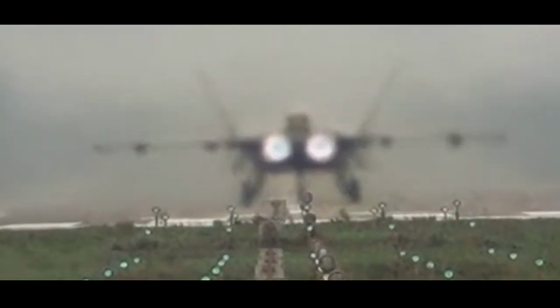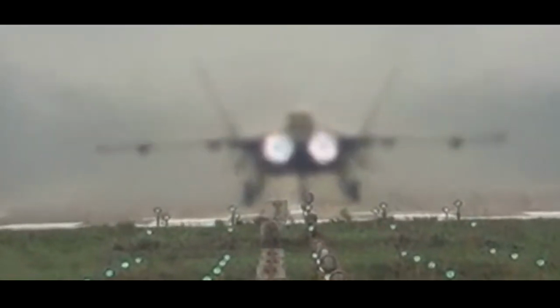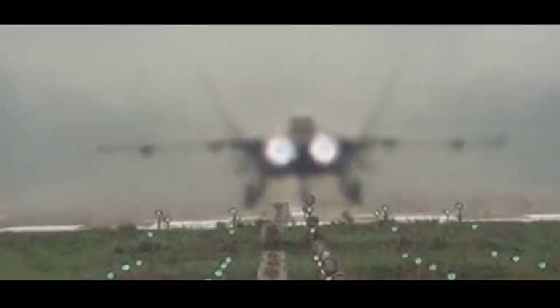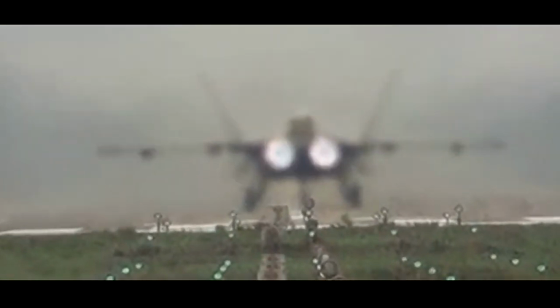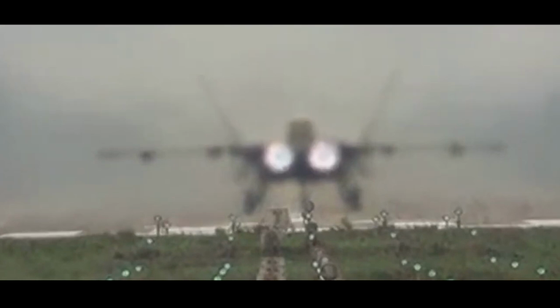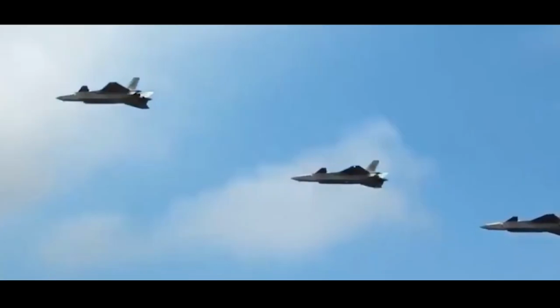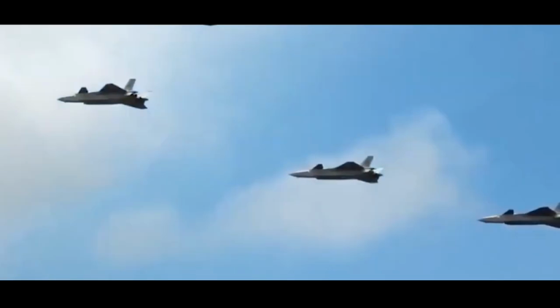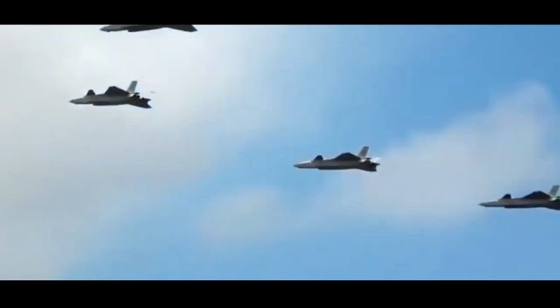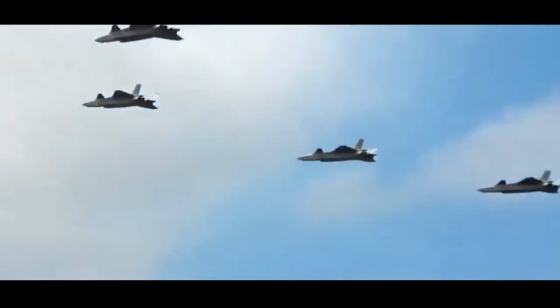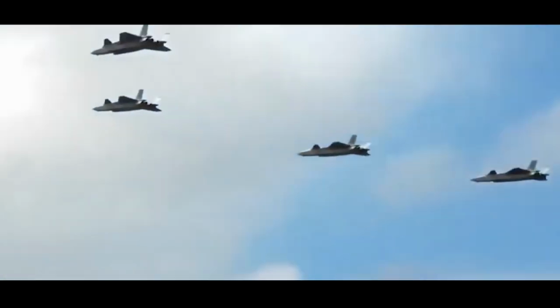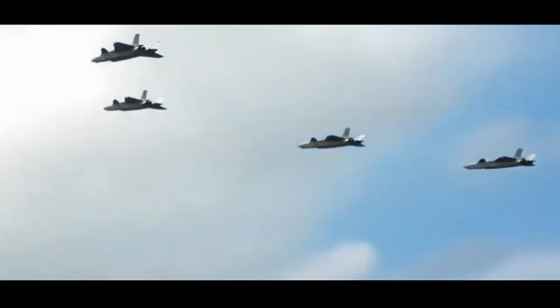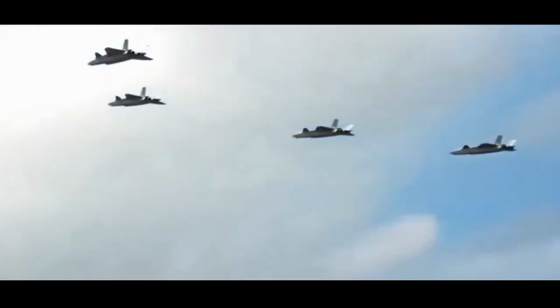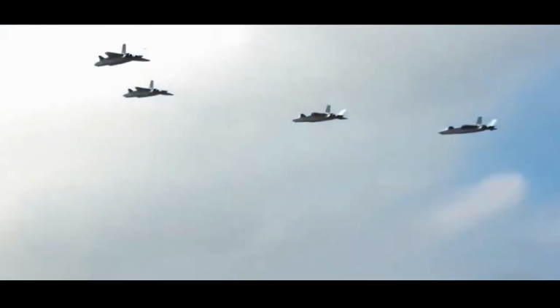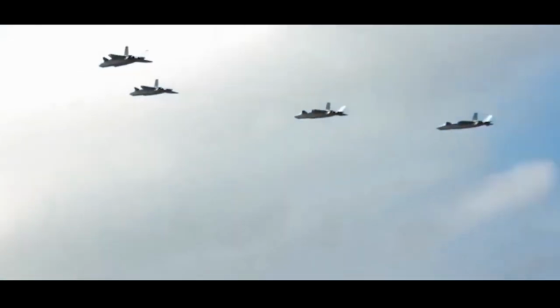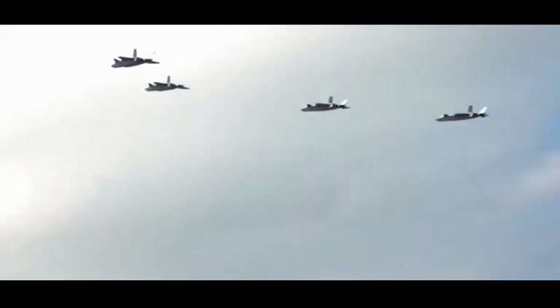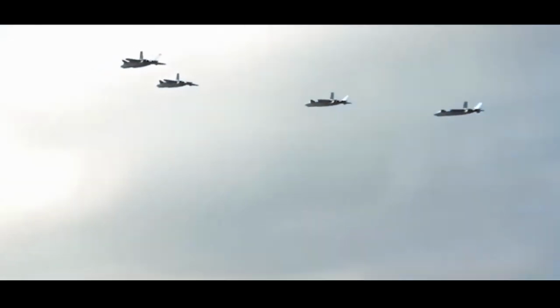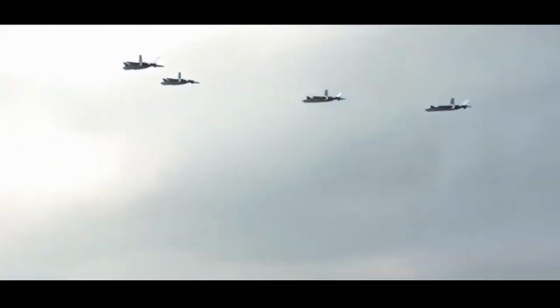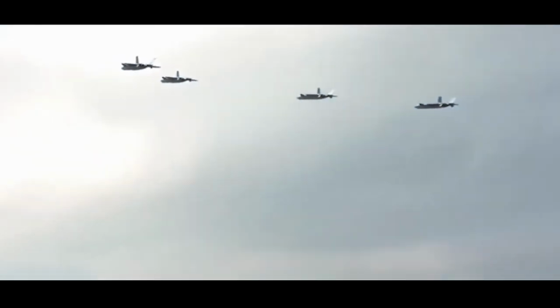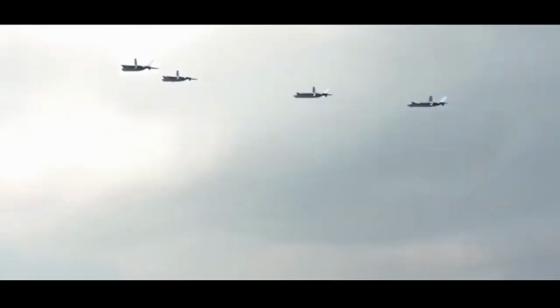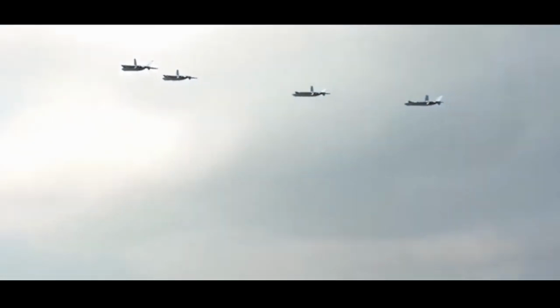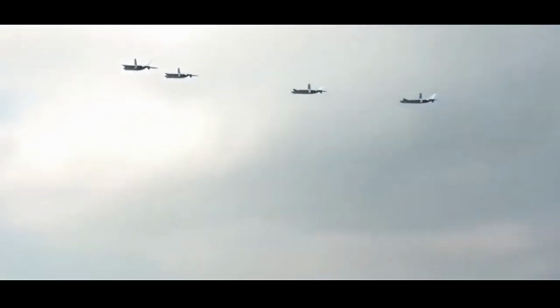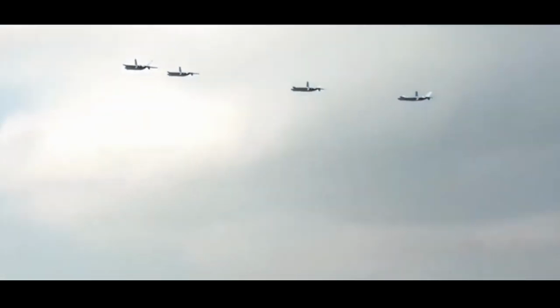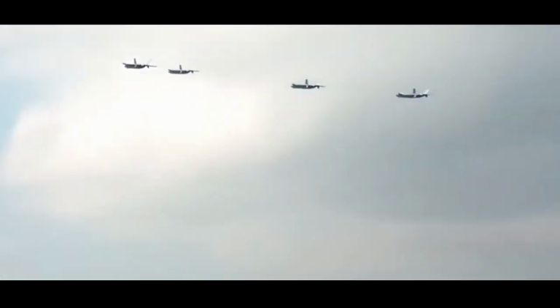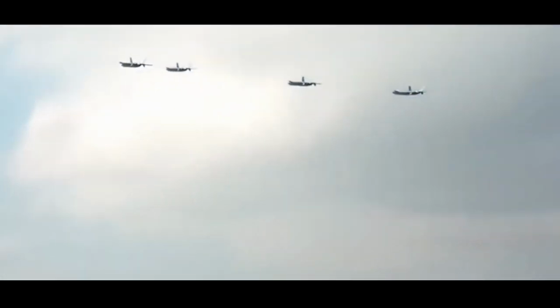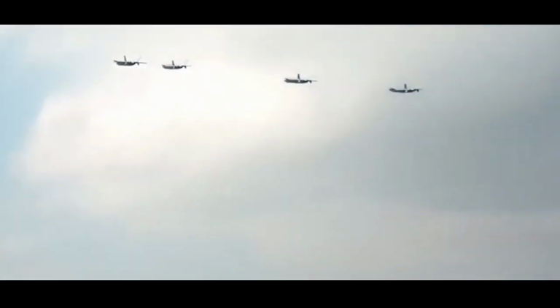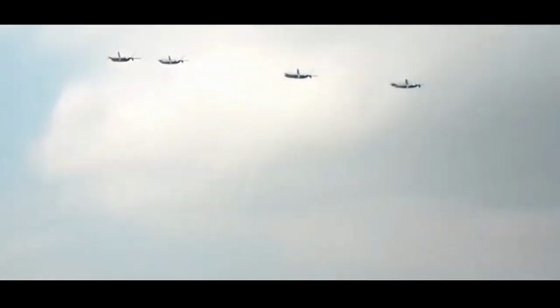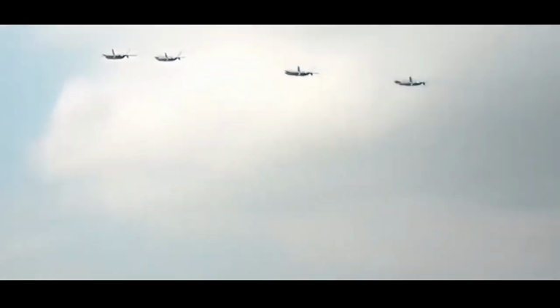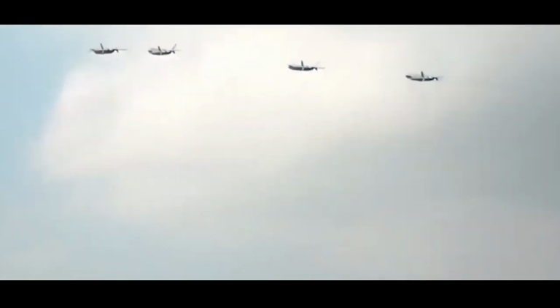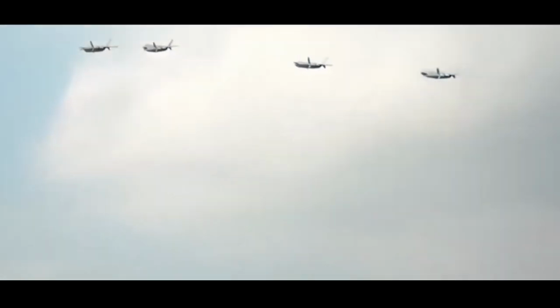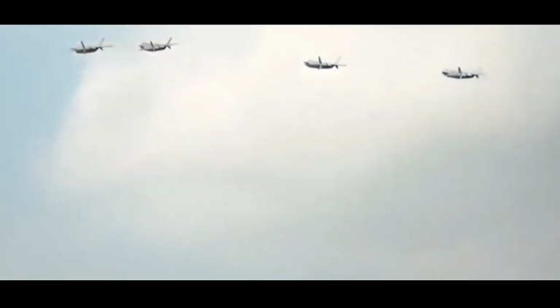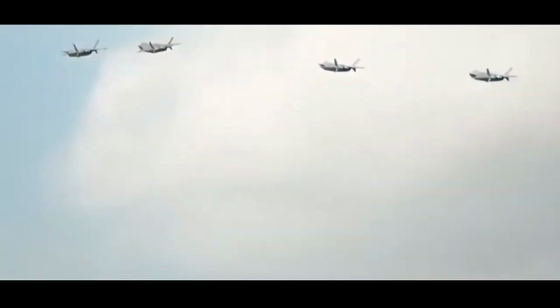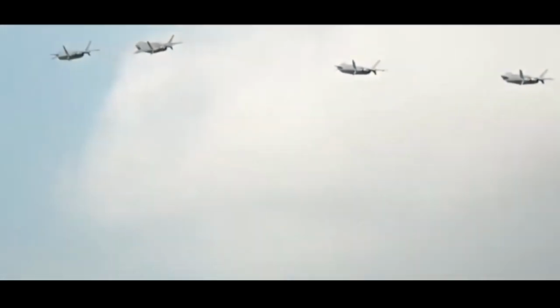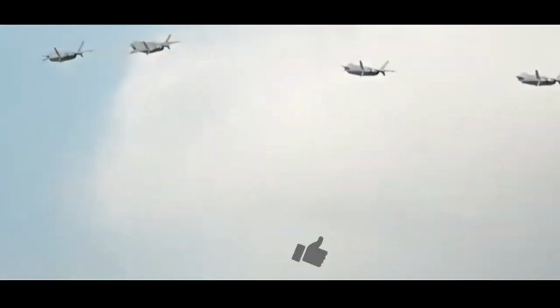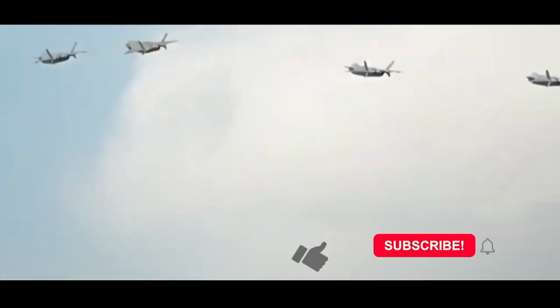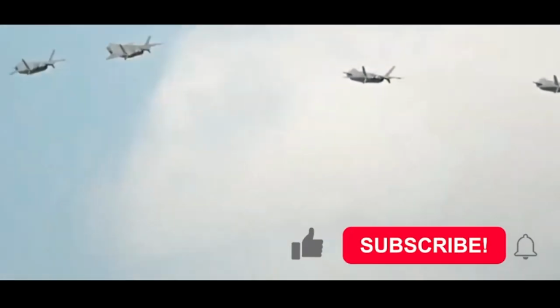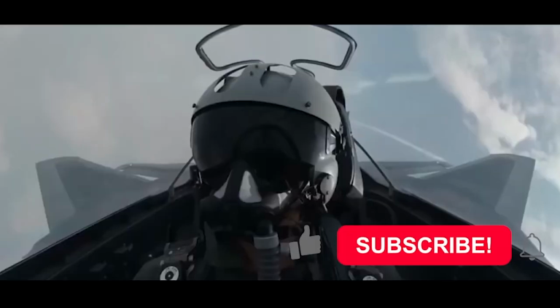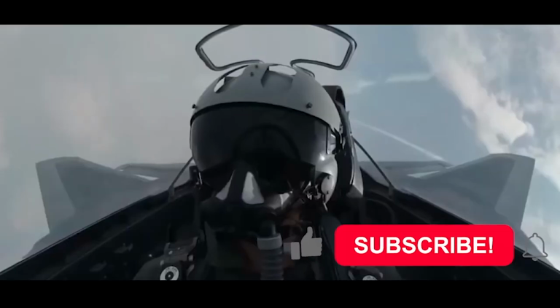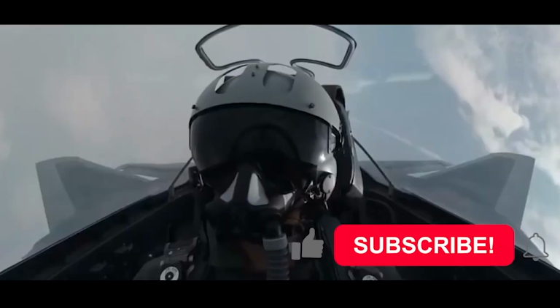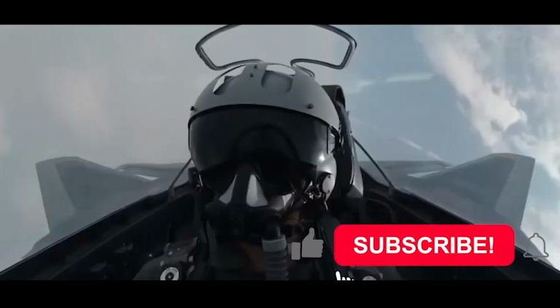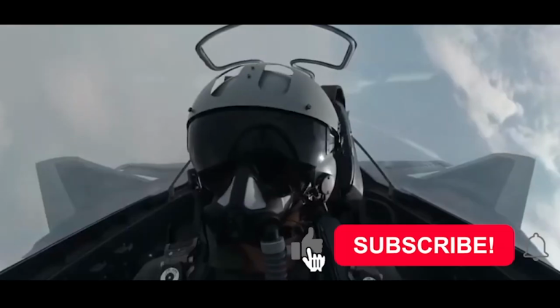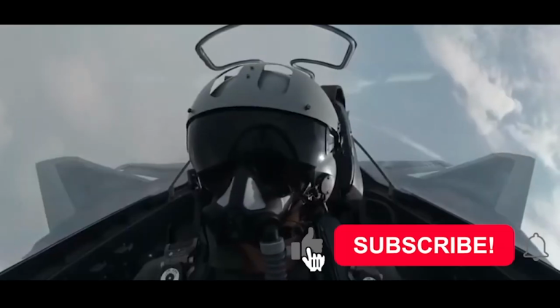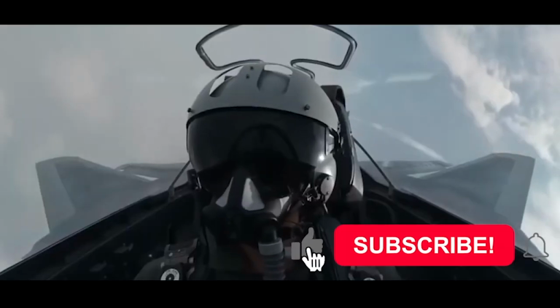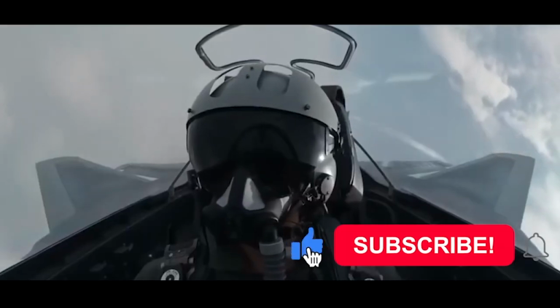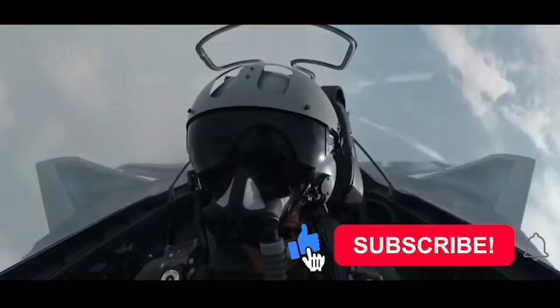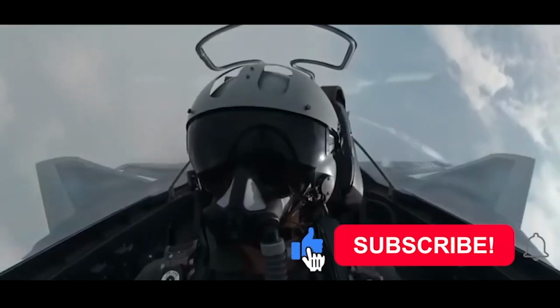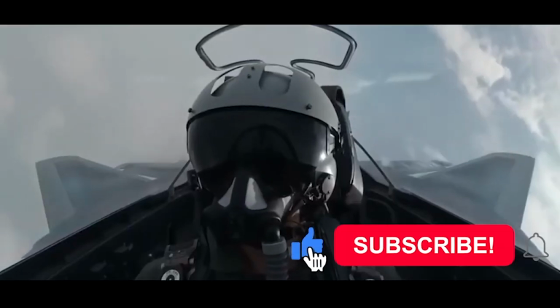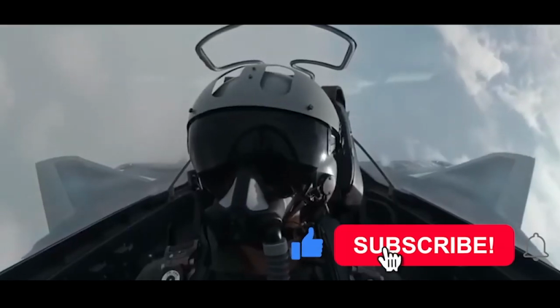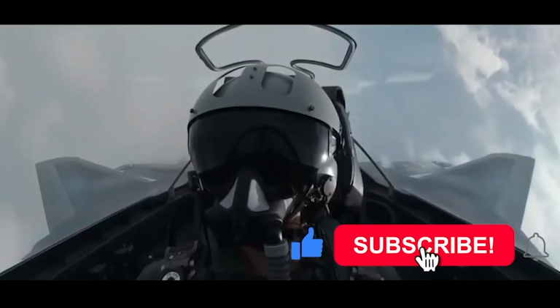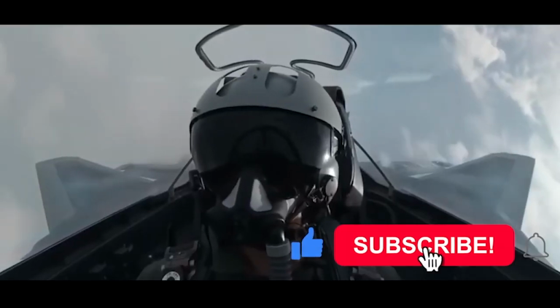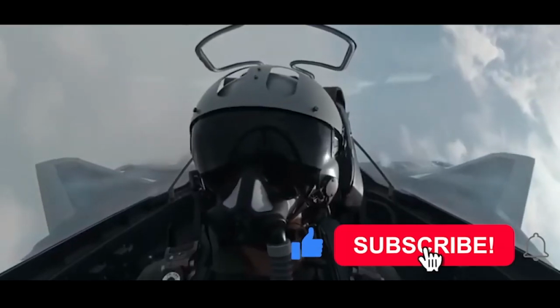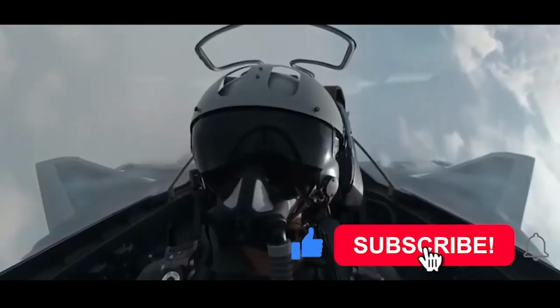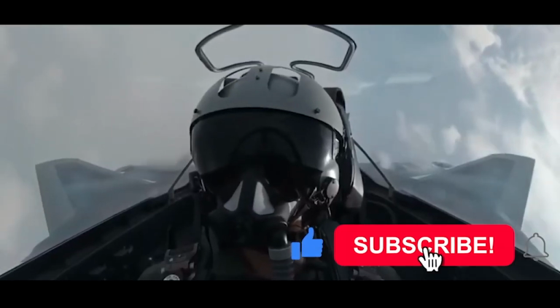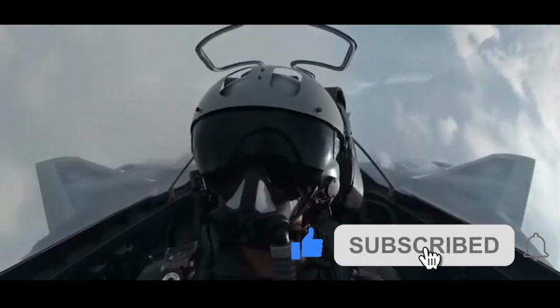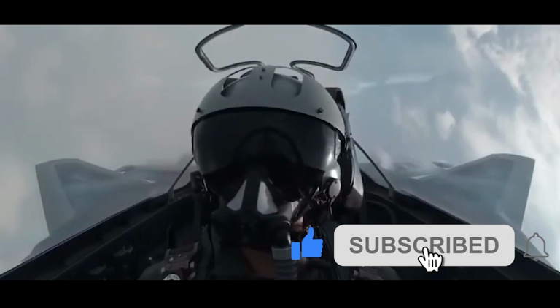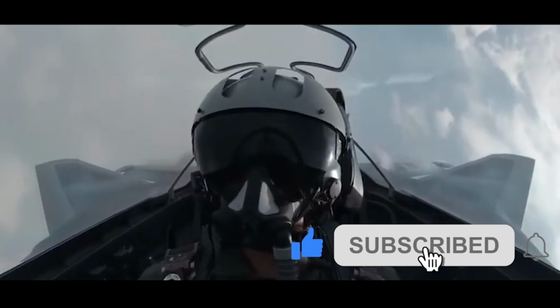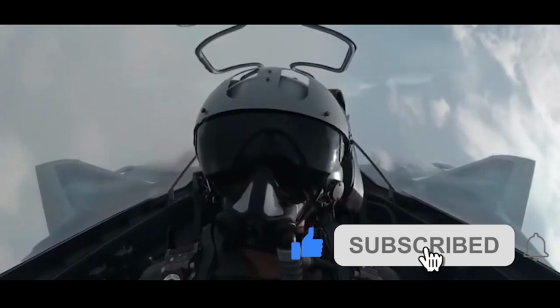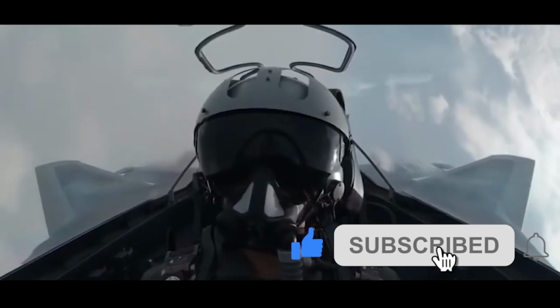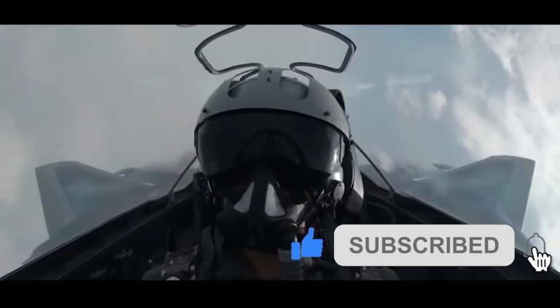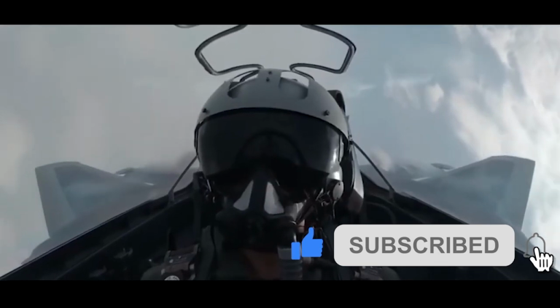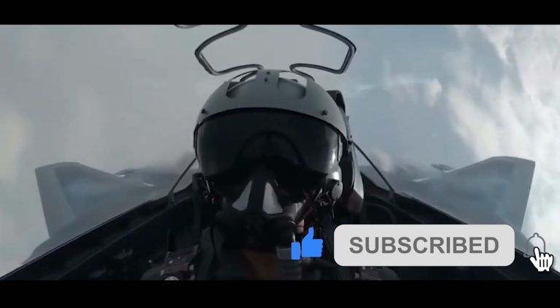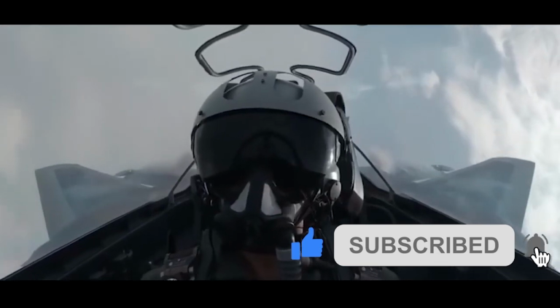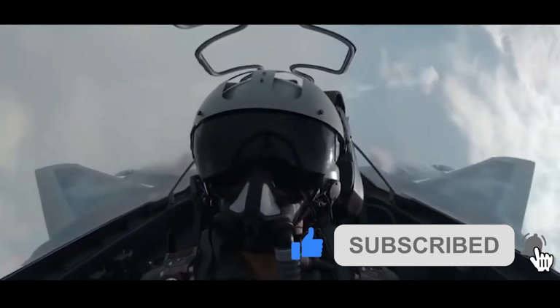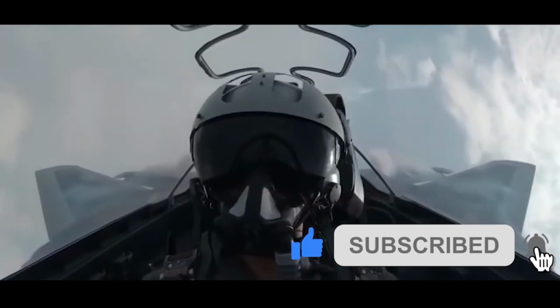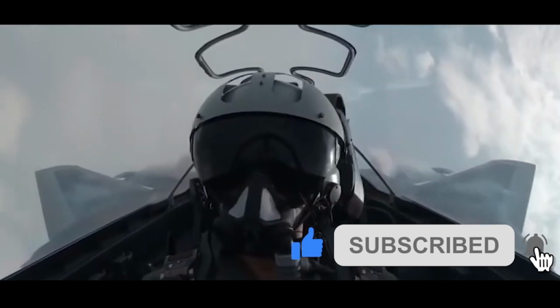This is the History and Weapons Channel. Please subscribe to this channel. Your support is invaluable to me.